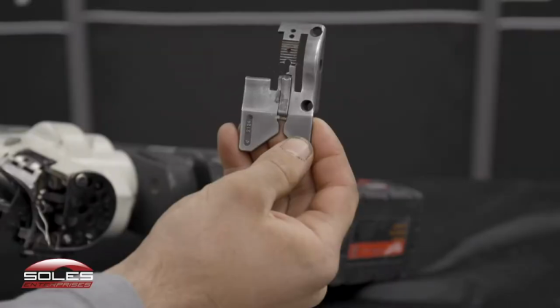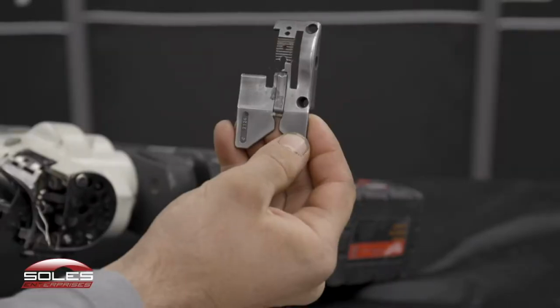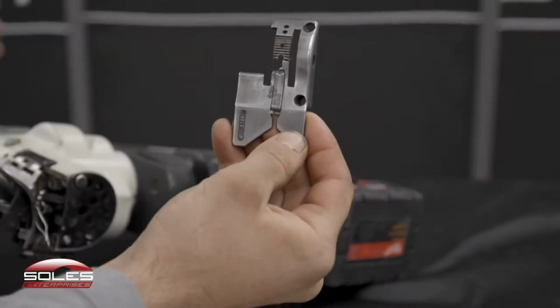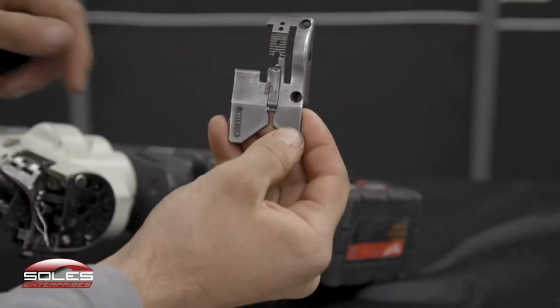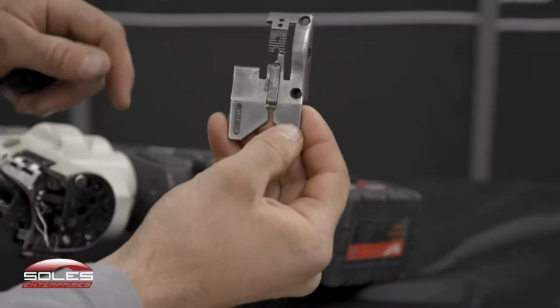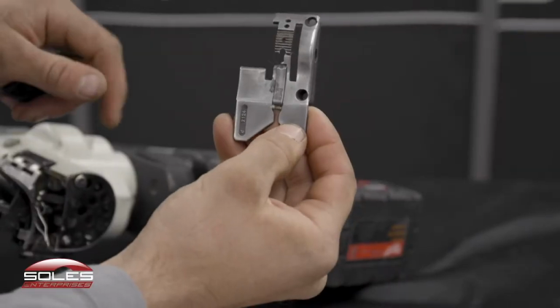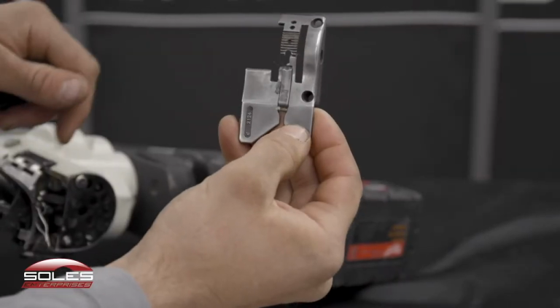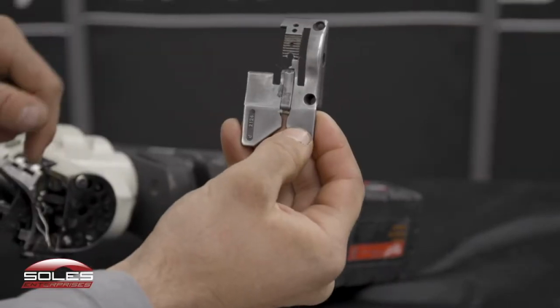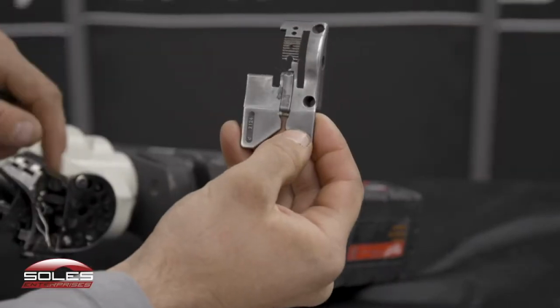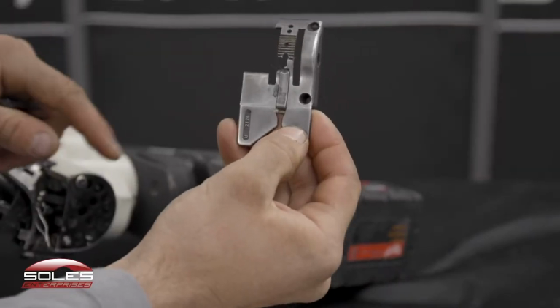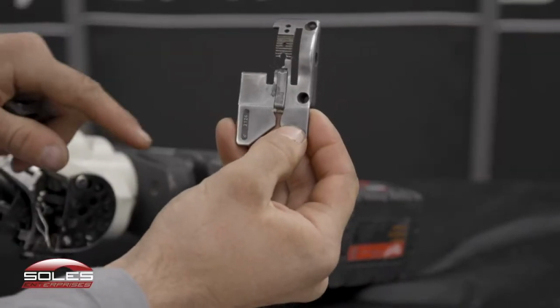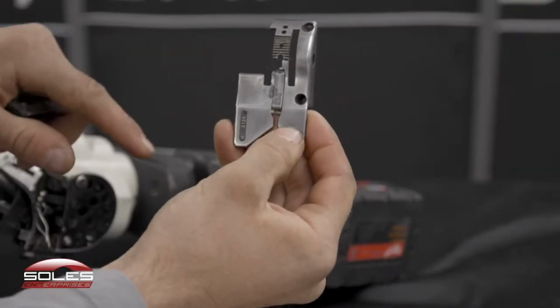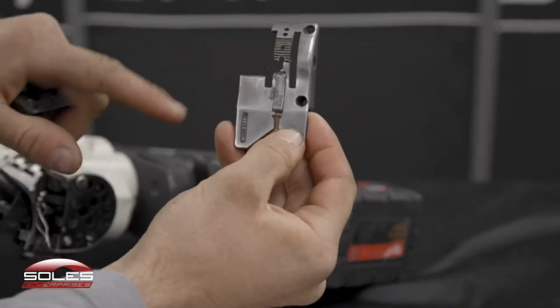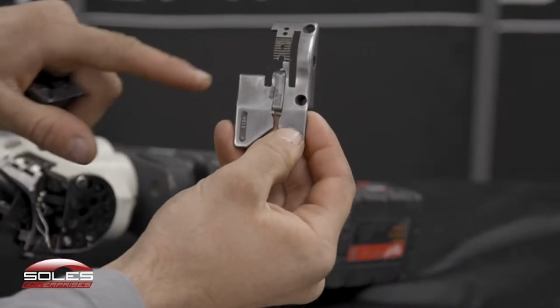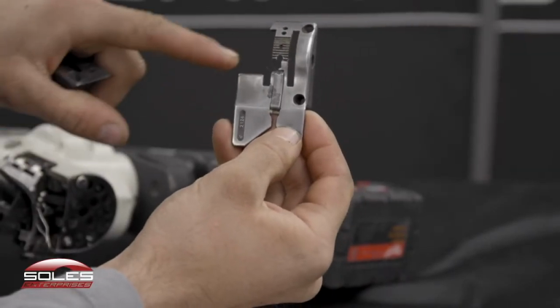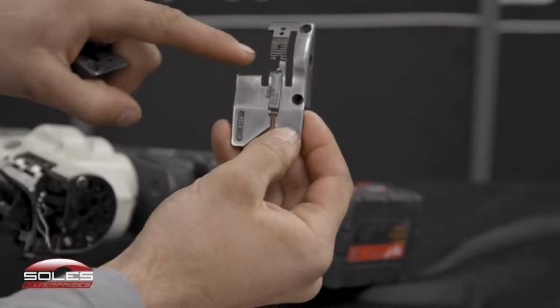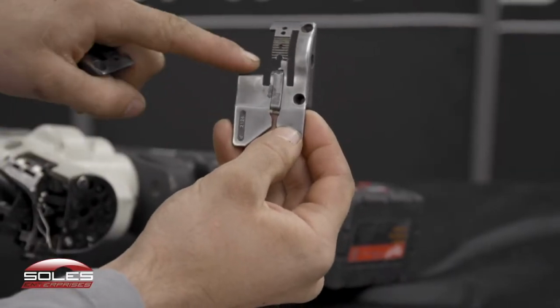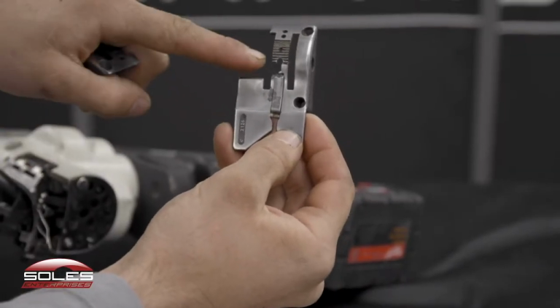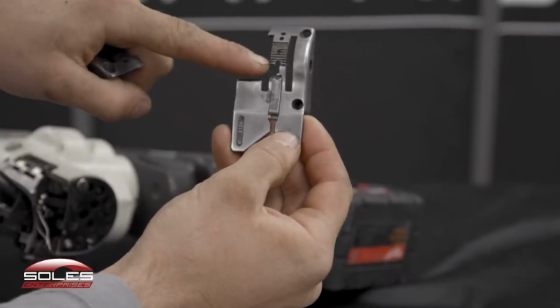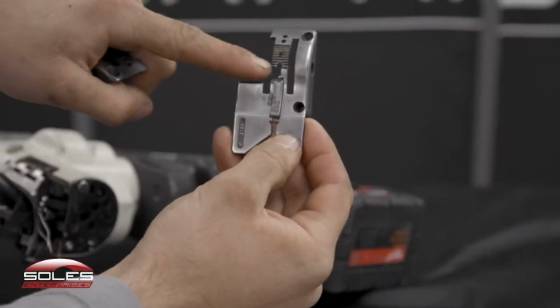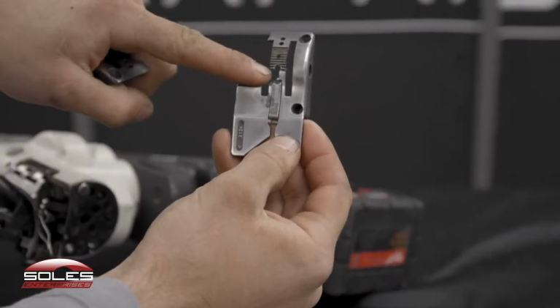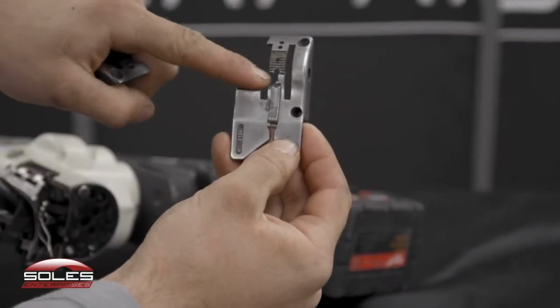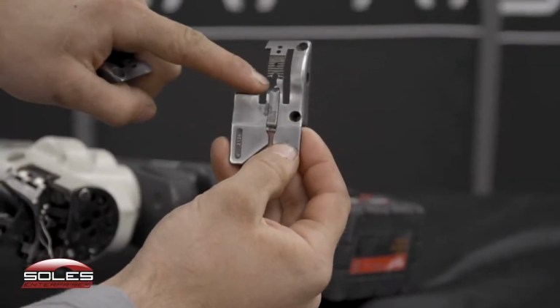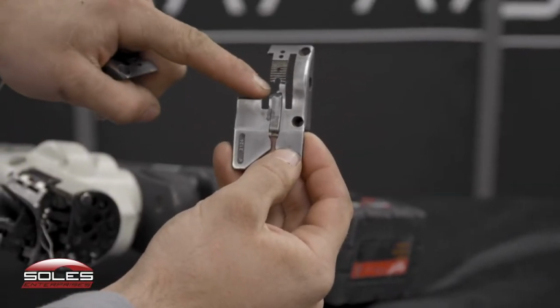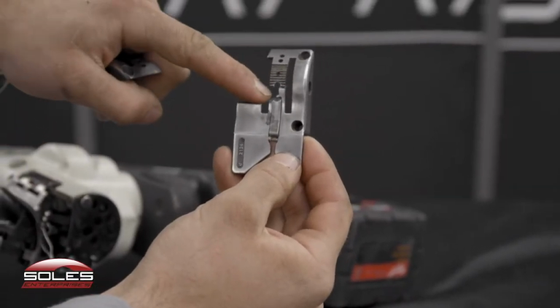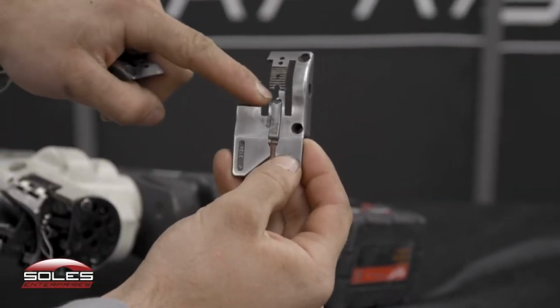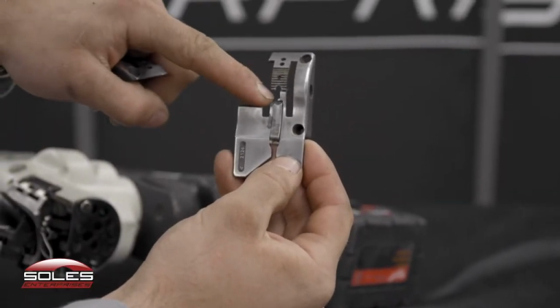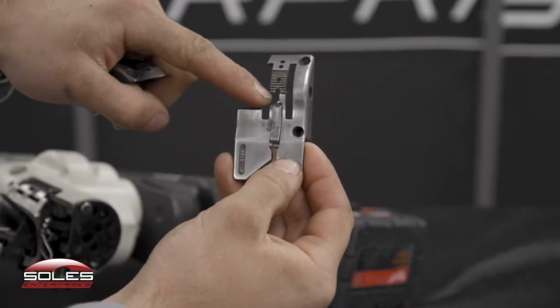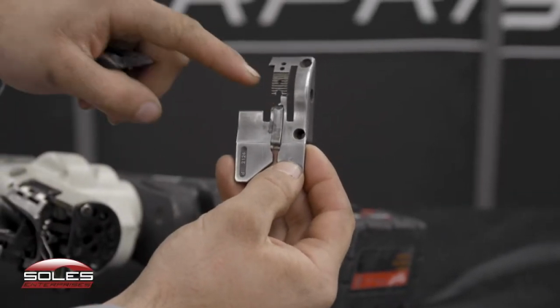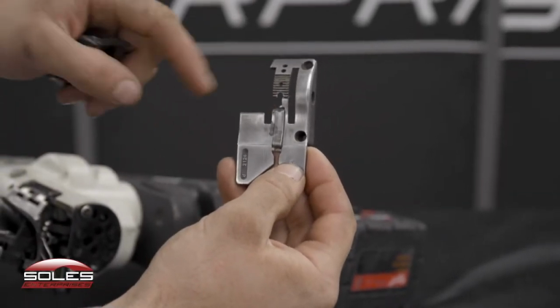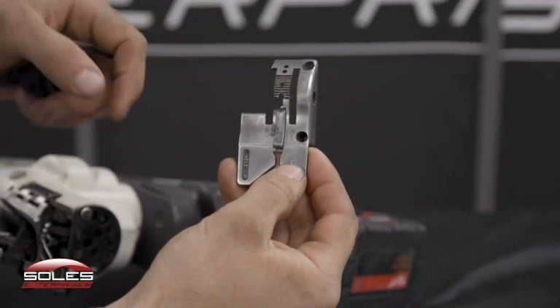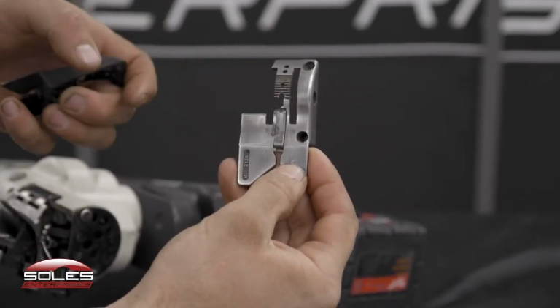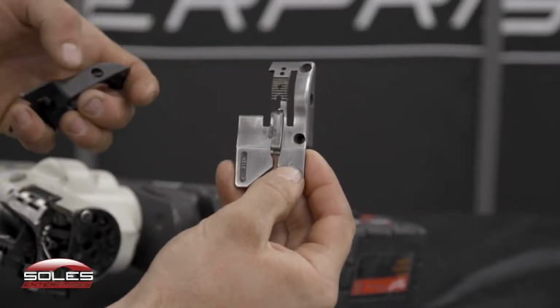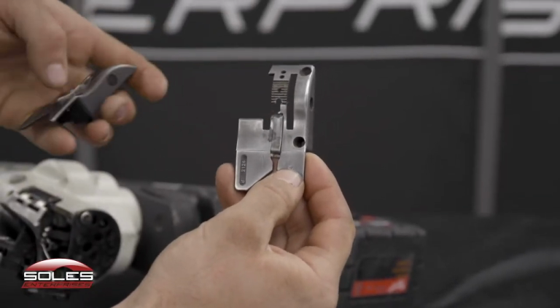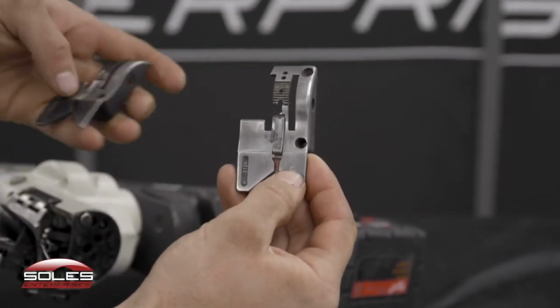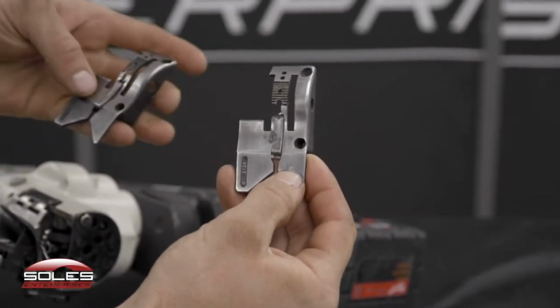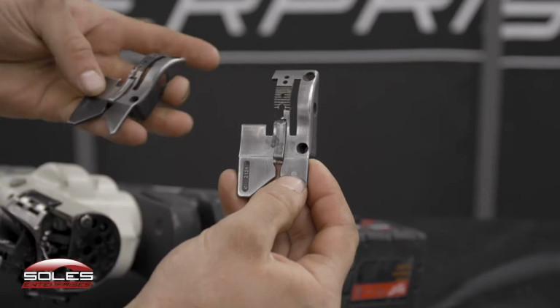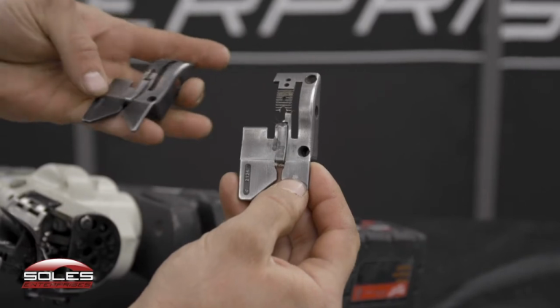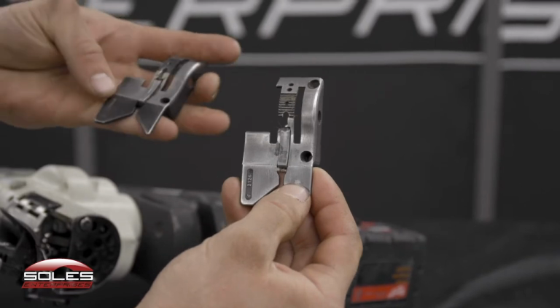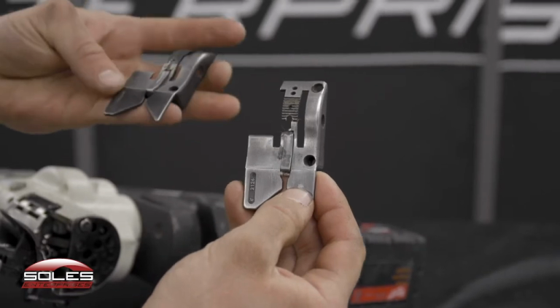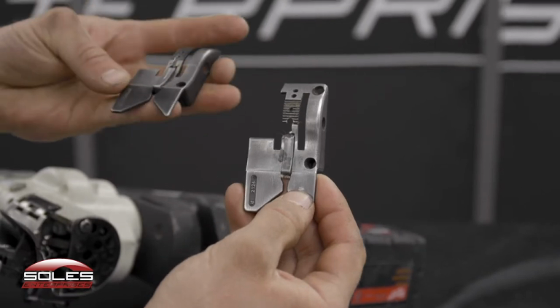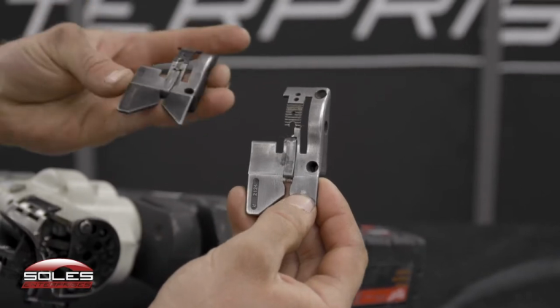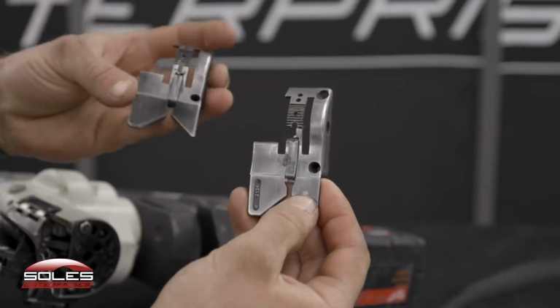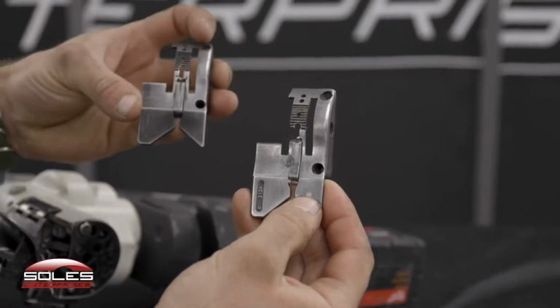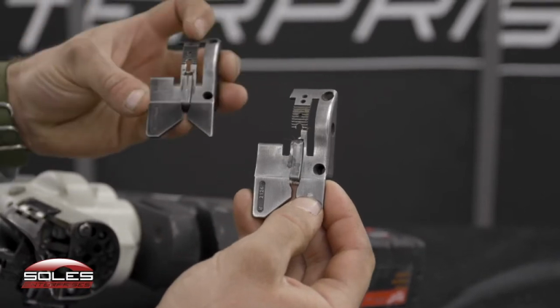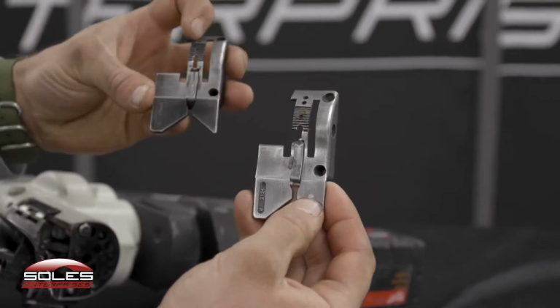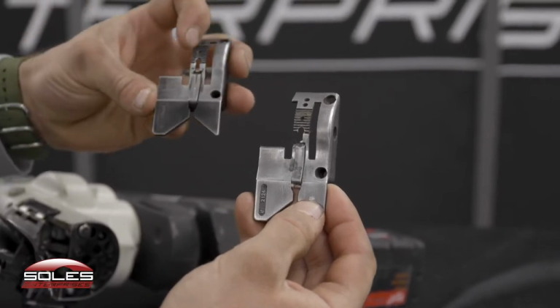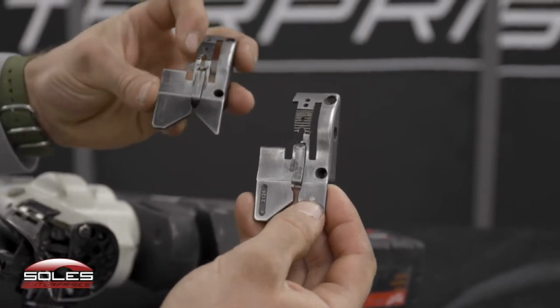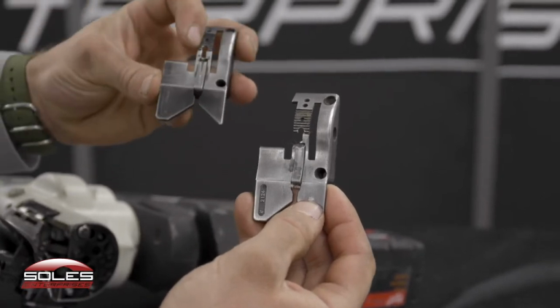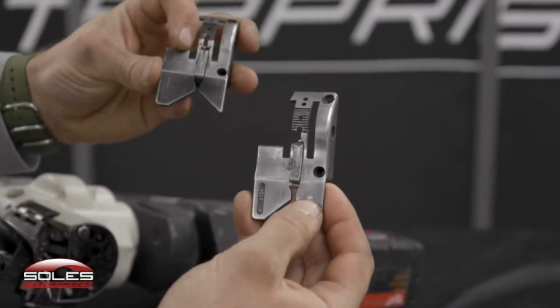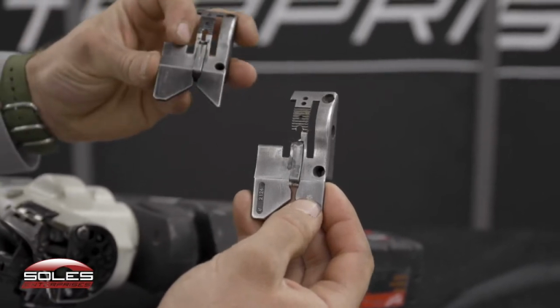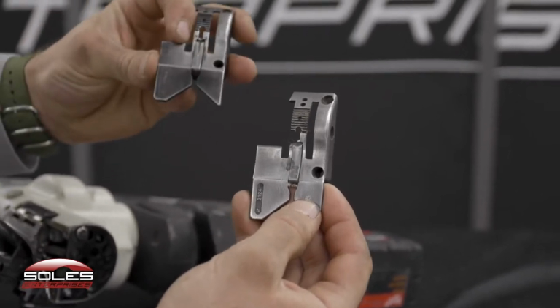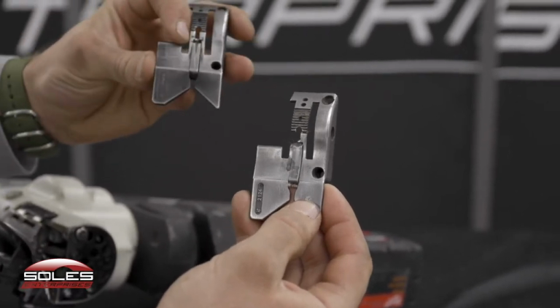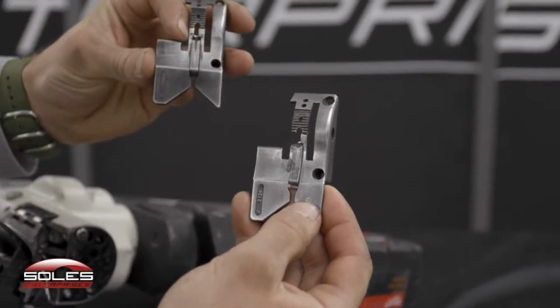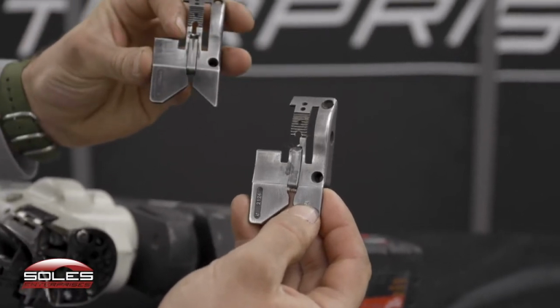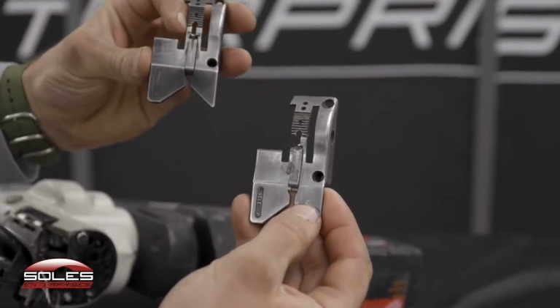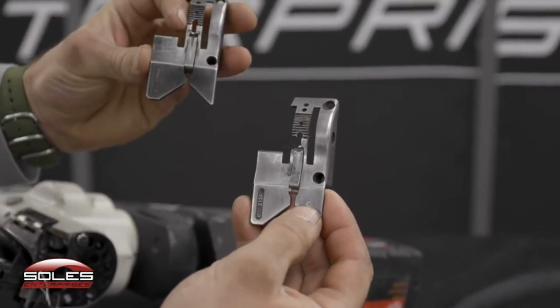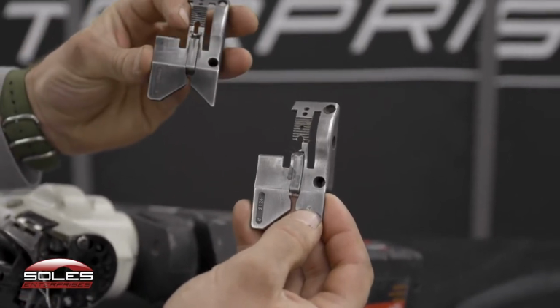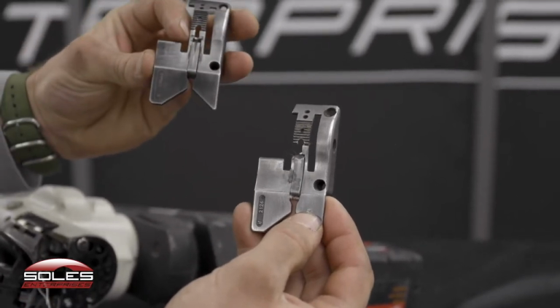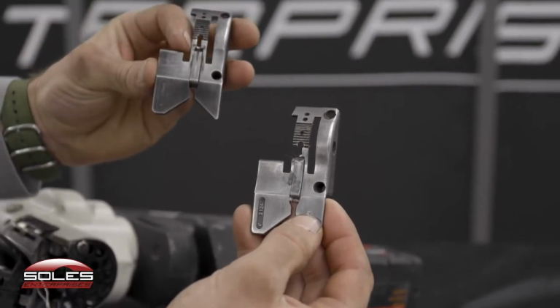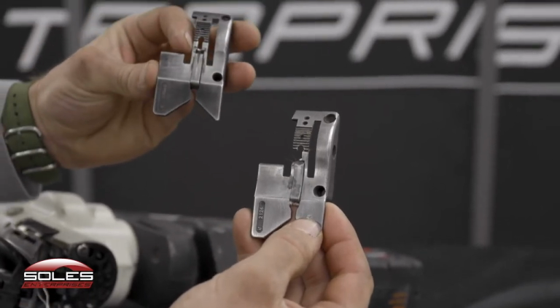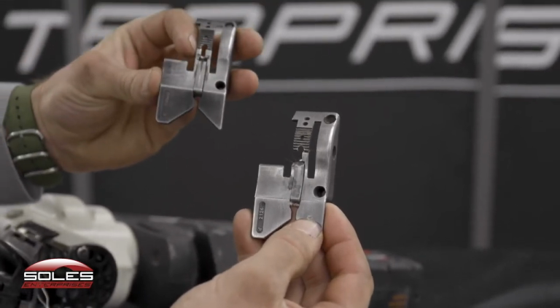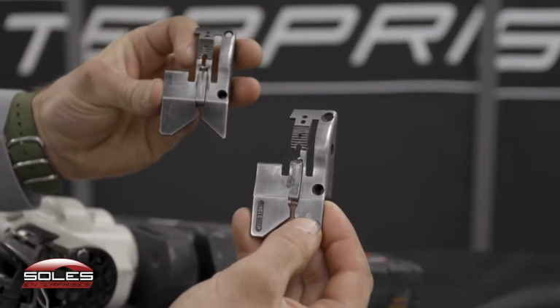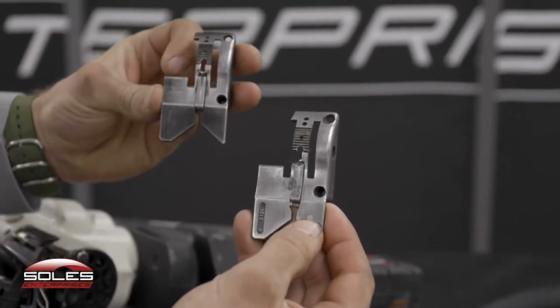This is the broken throat plate — there's a chunk missing out of it in between there. On this new one here, it's all solid.